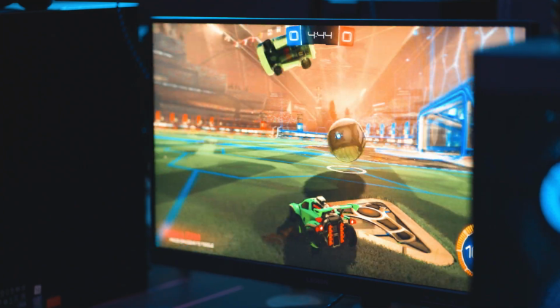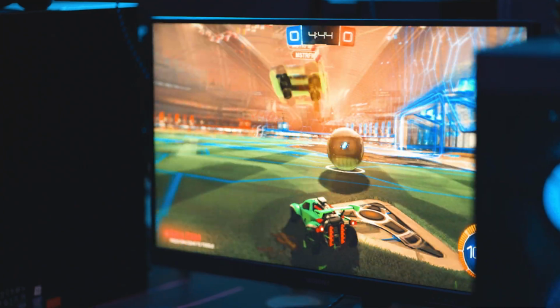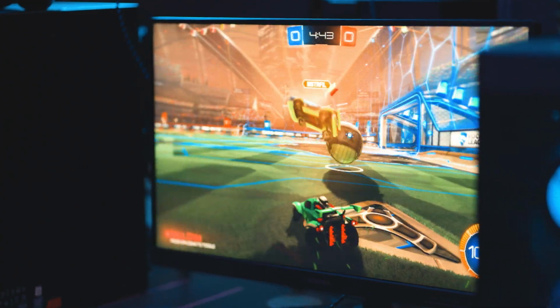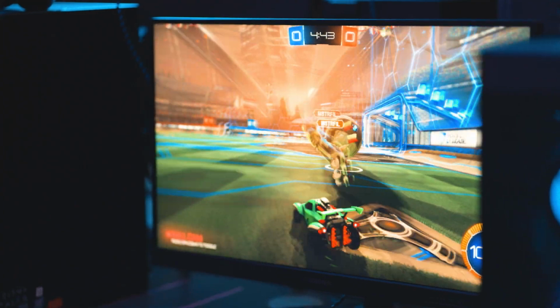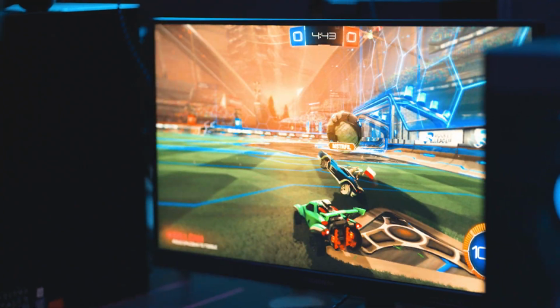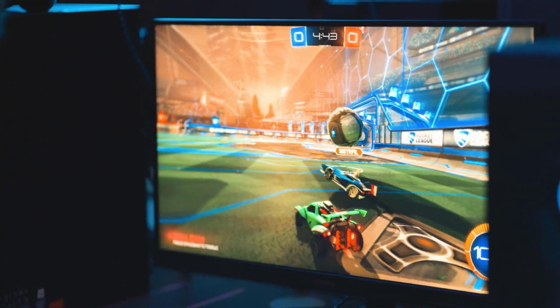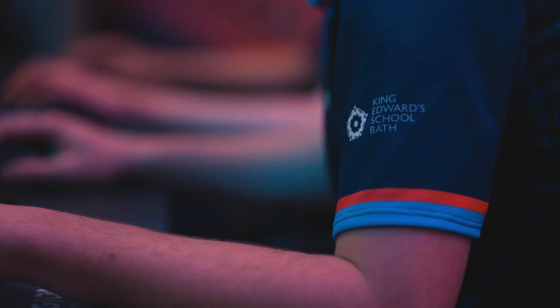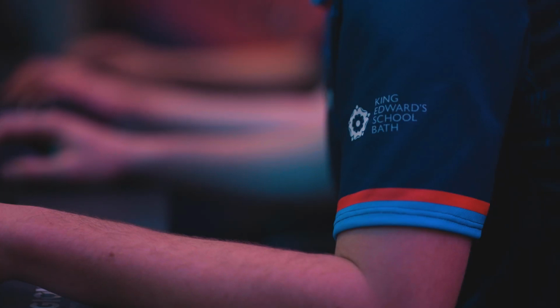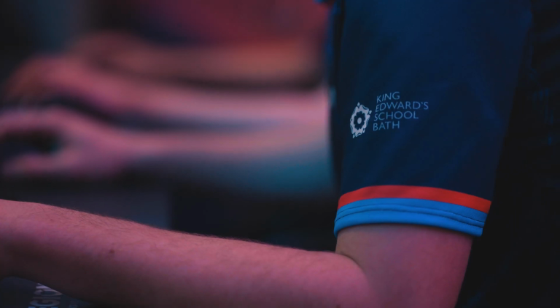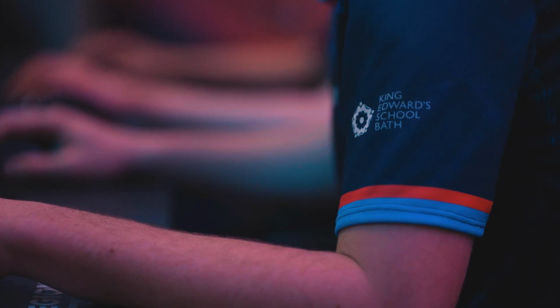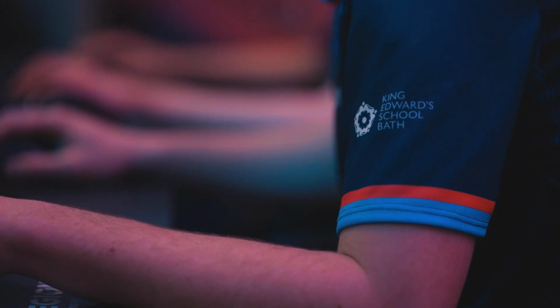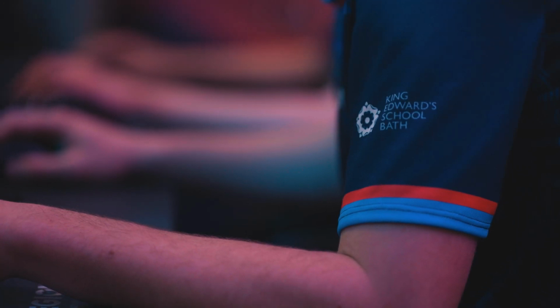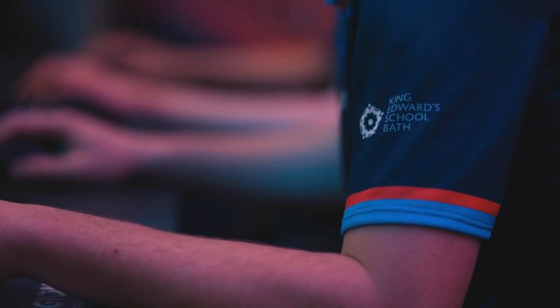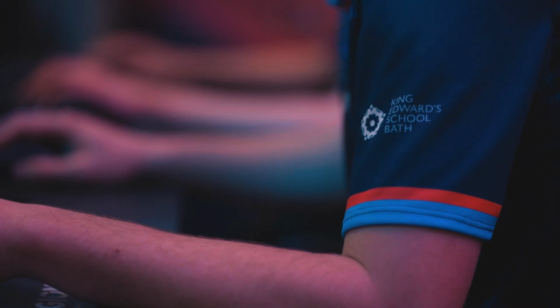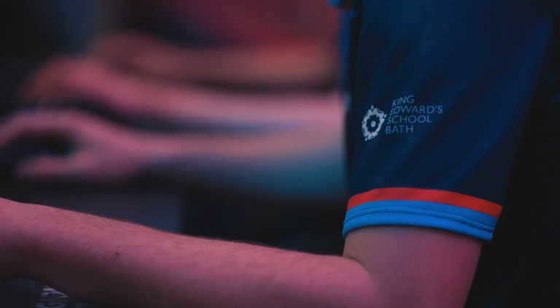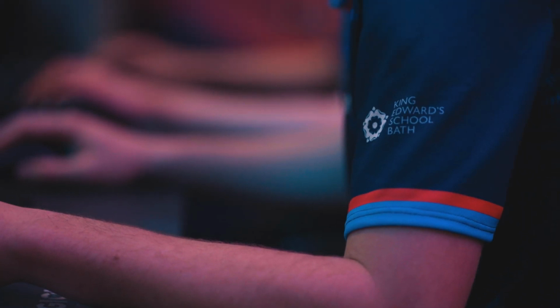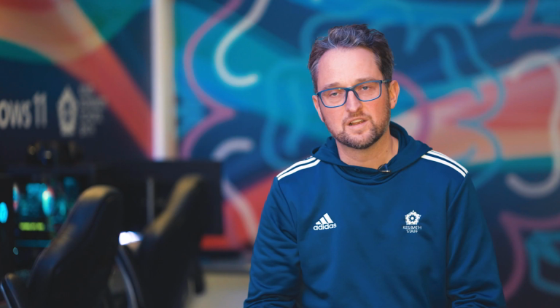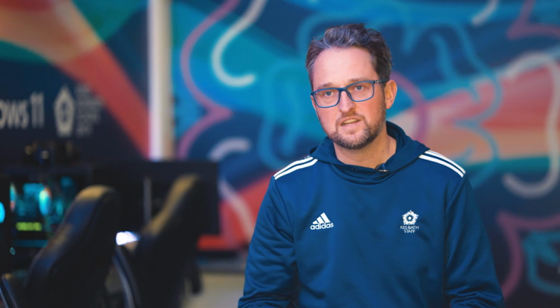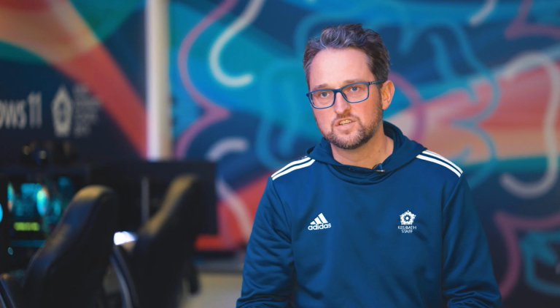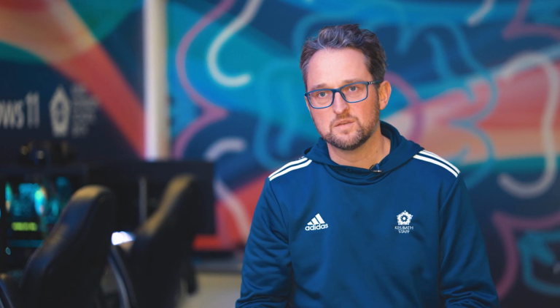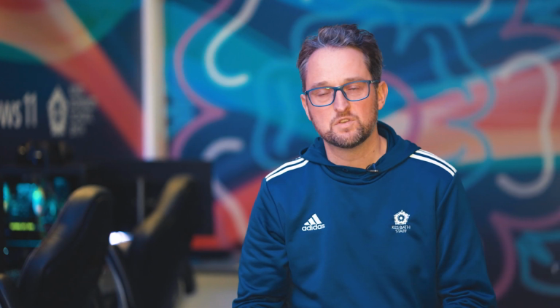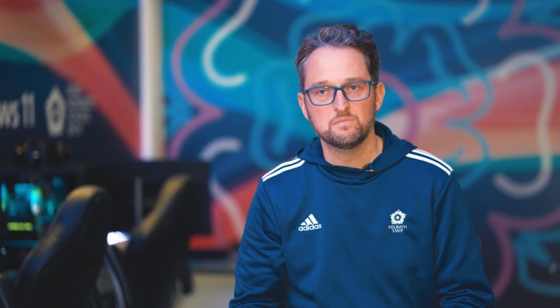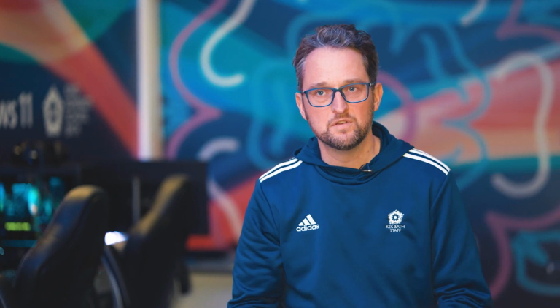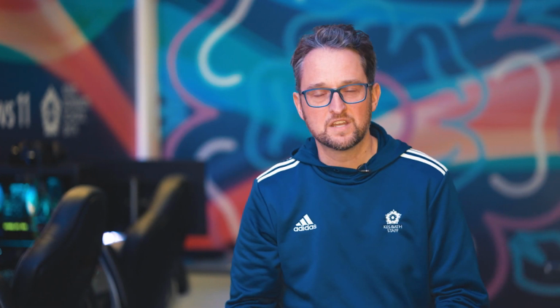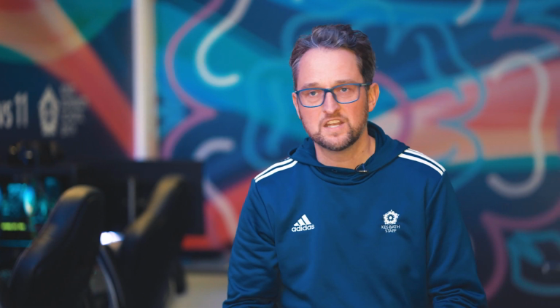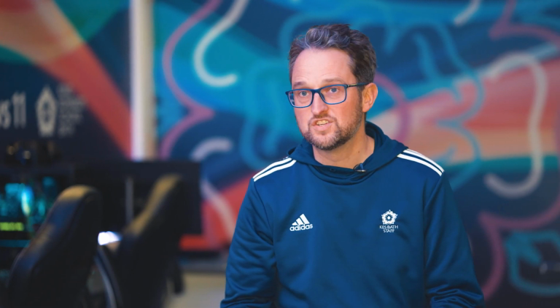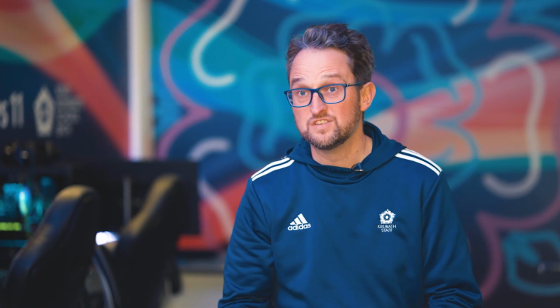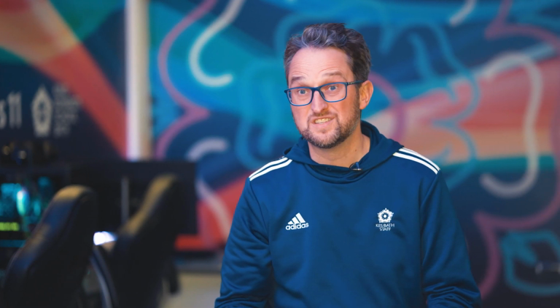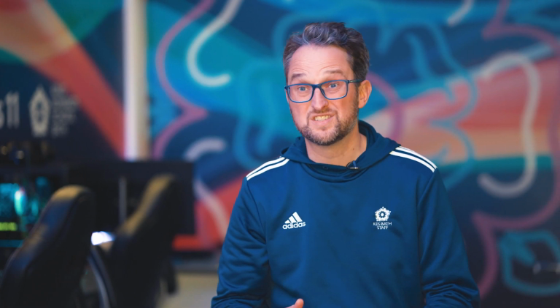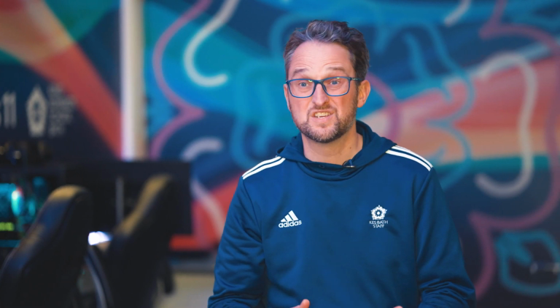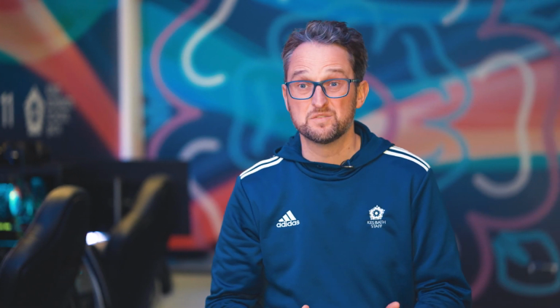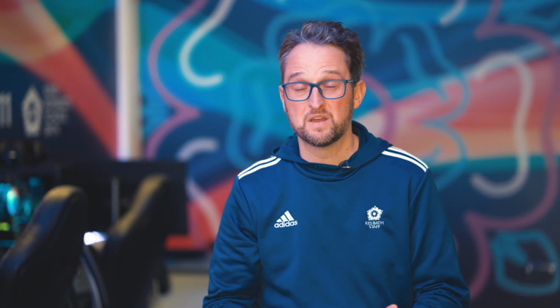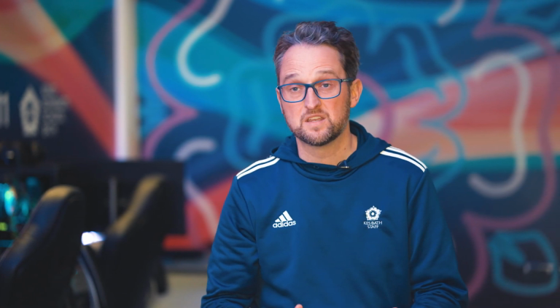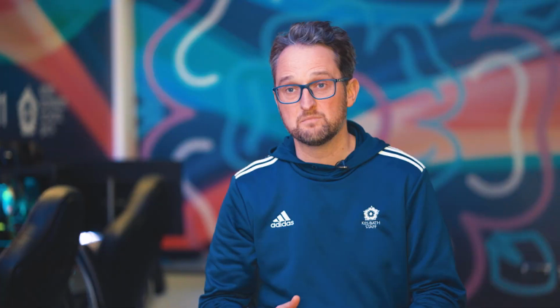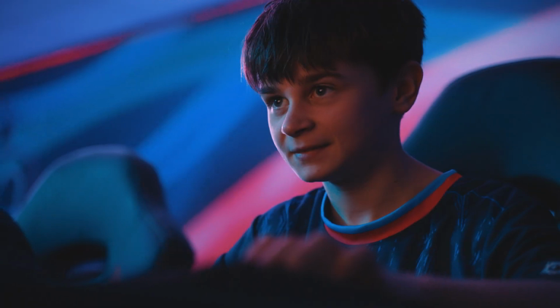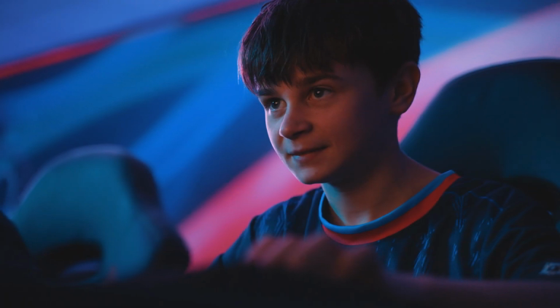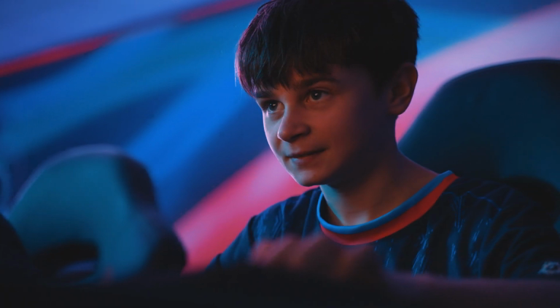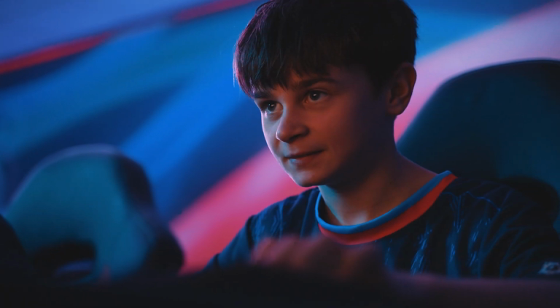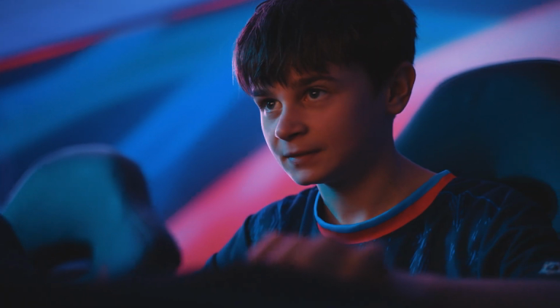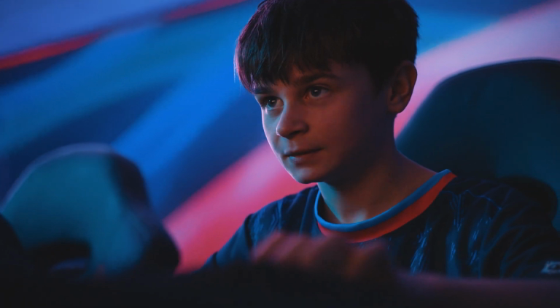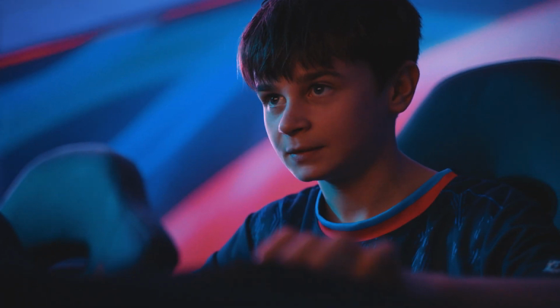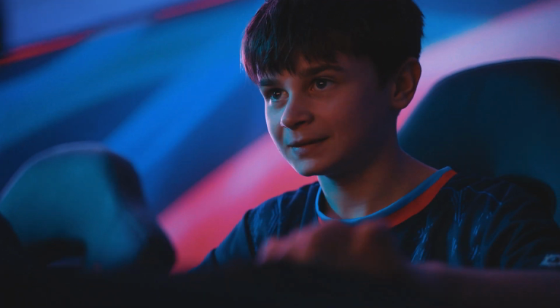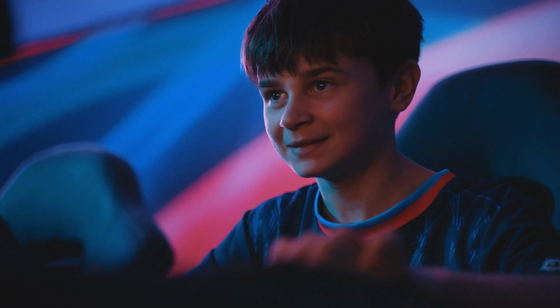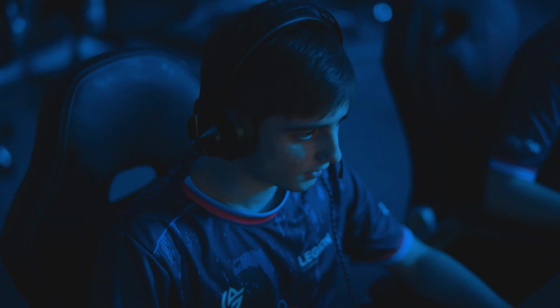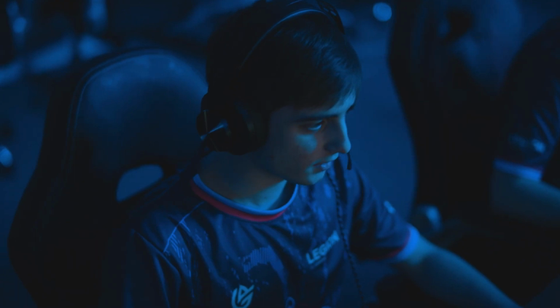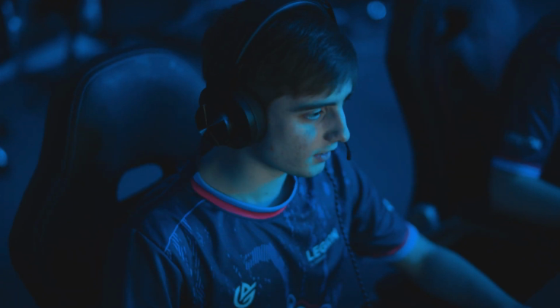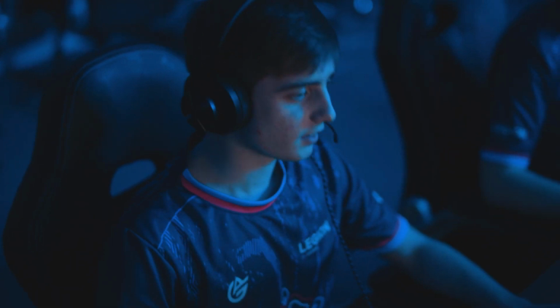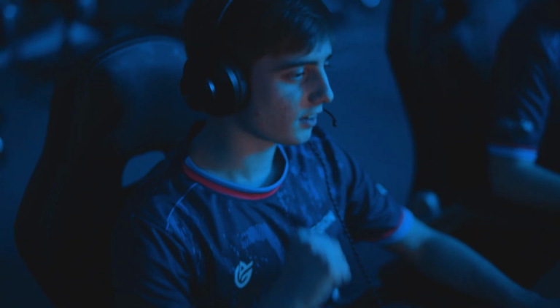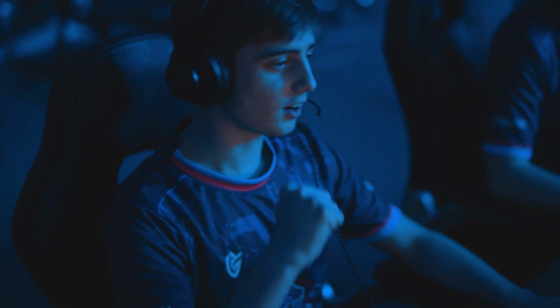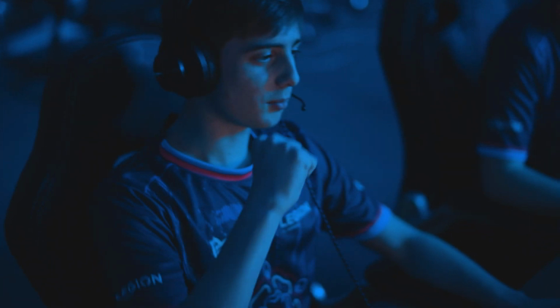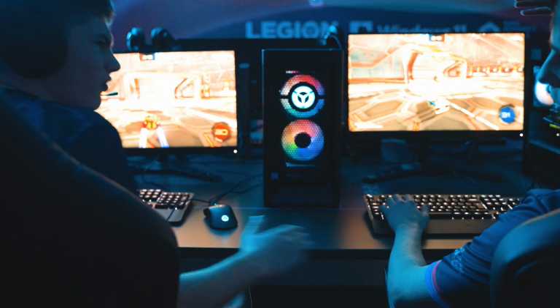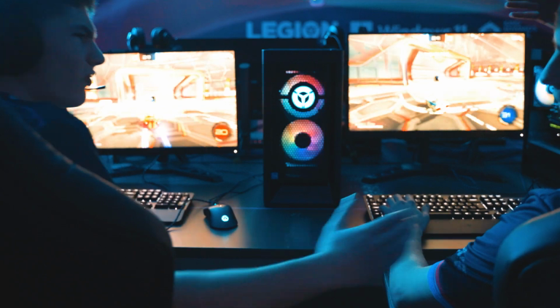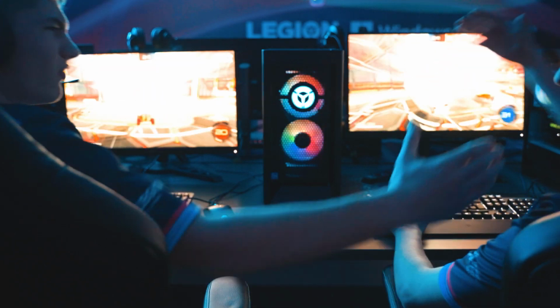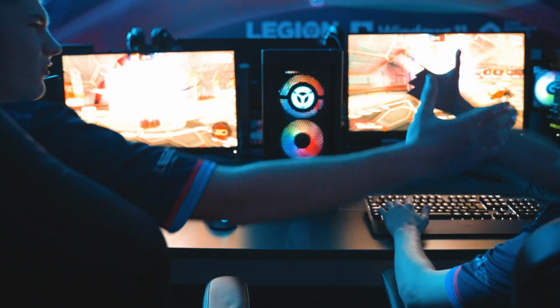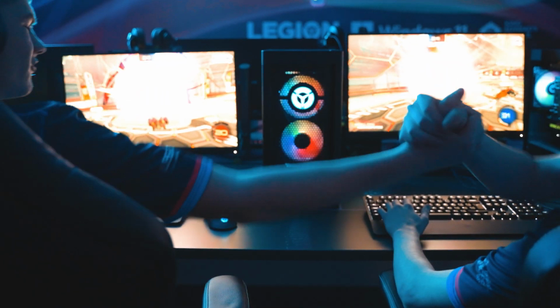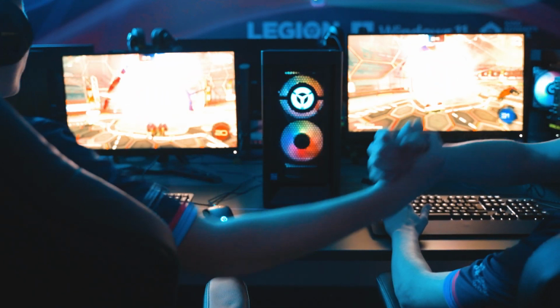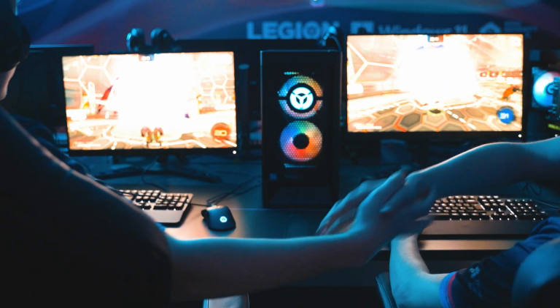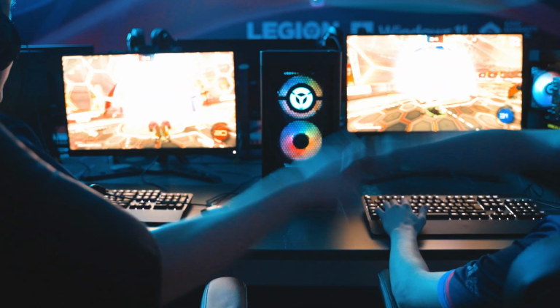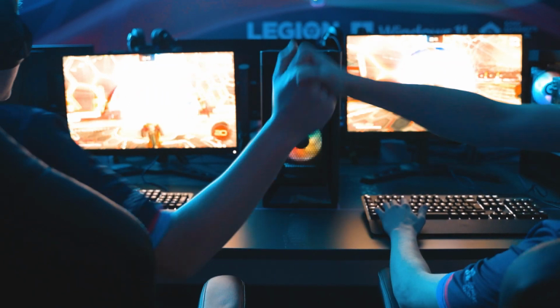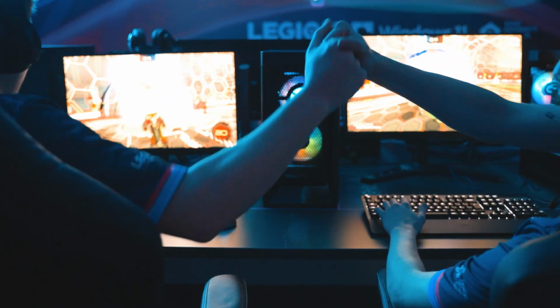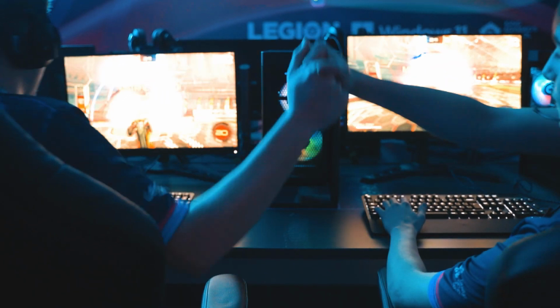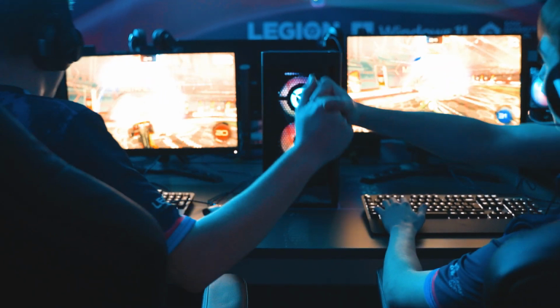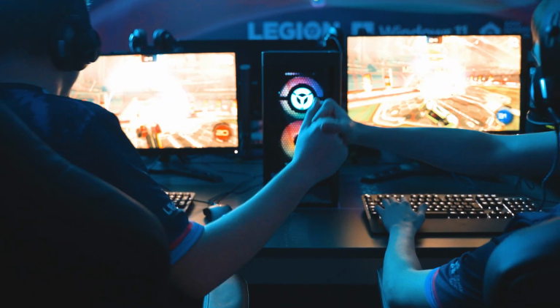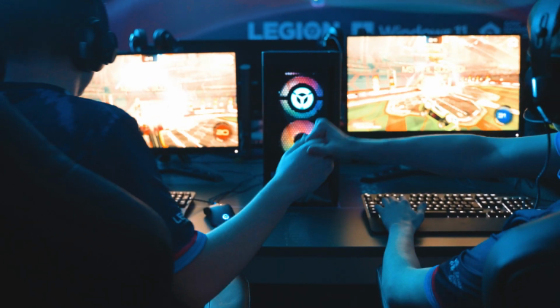It's teamwork, it's collaboration, leadership, communication, decision making — all these skills young people develop through playing Esports as part of a team.